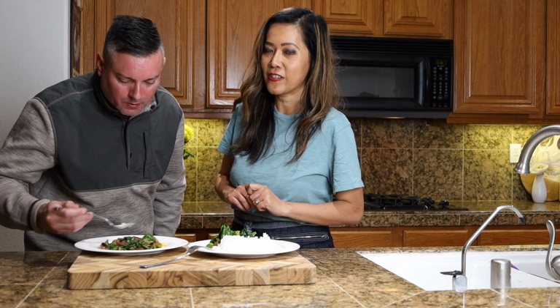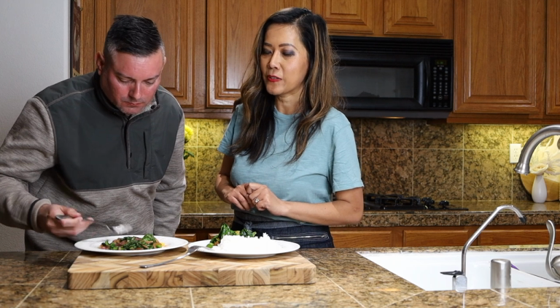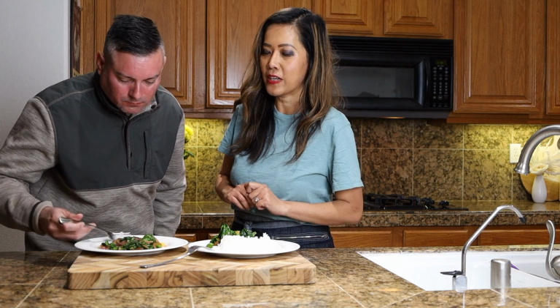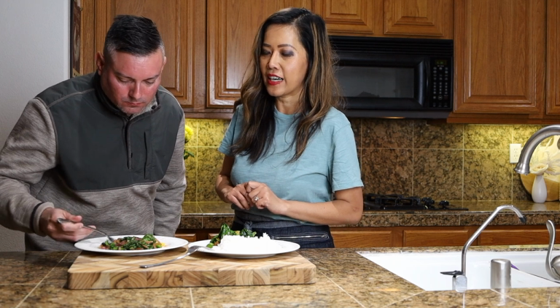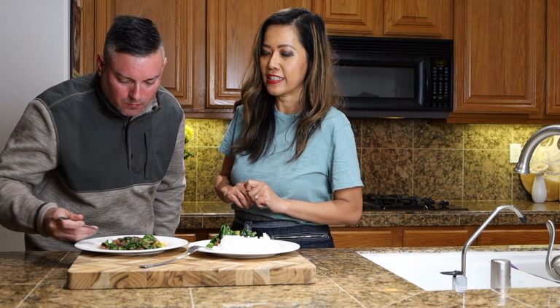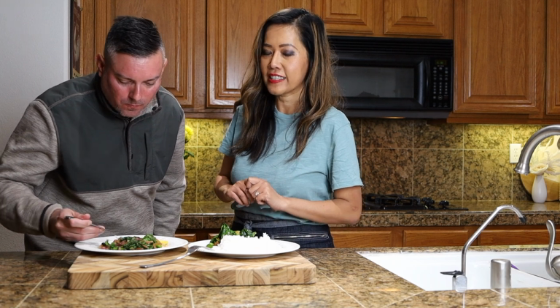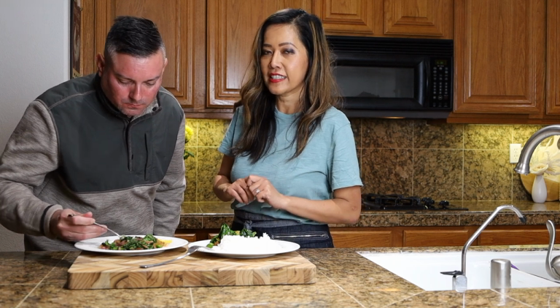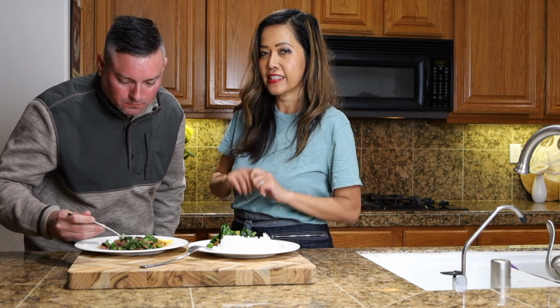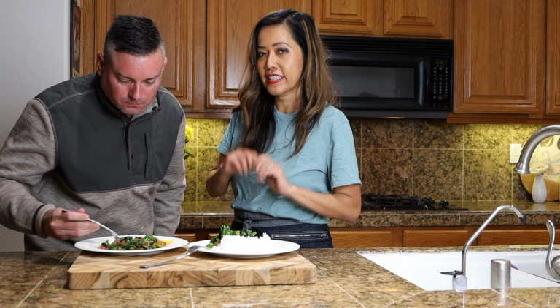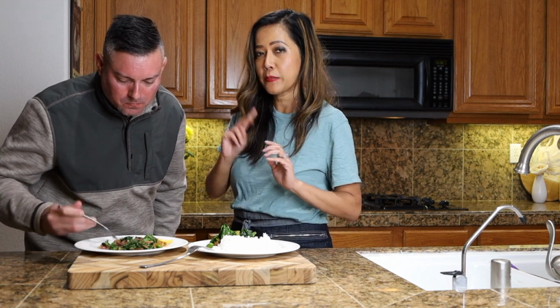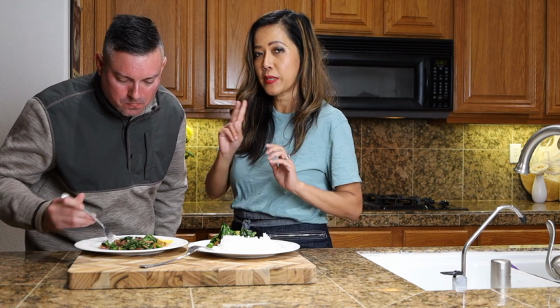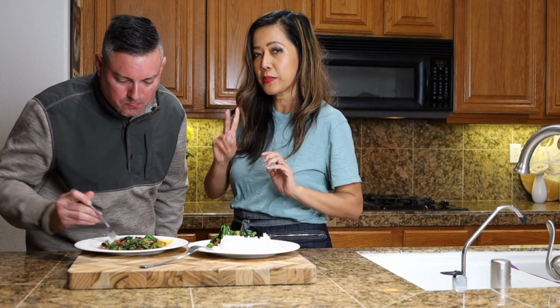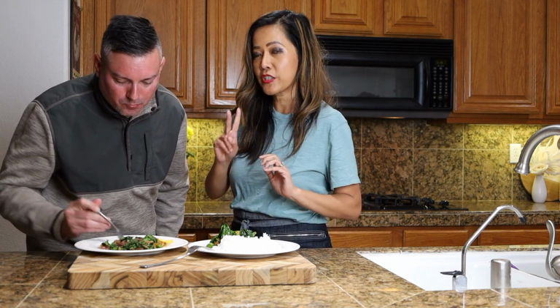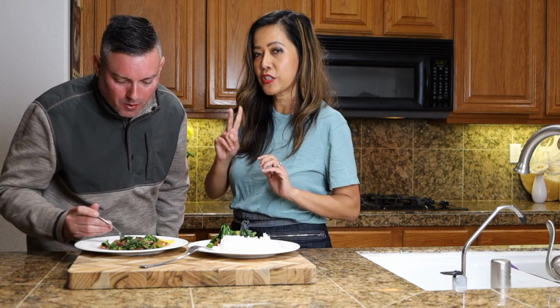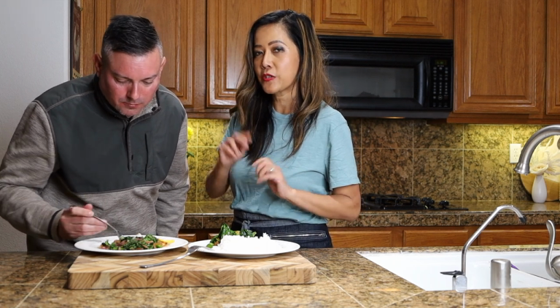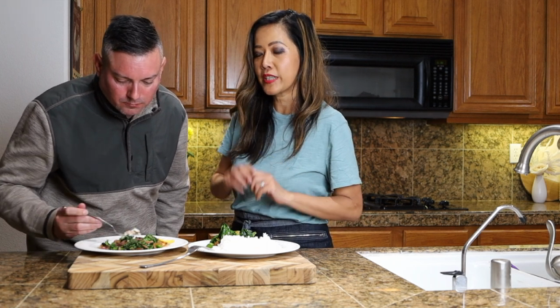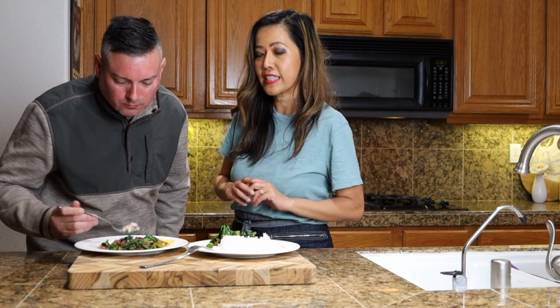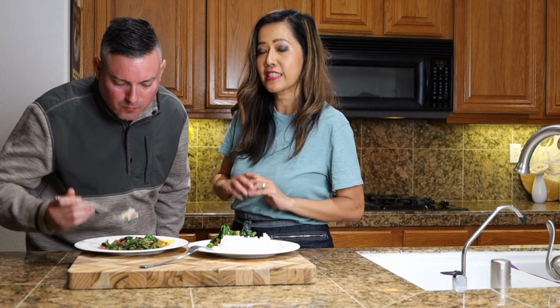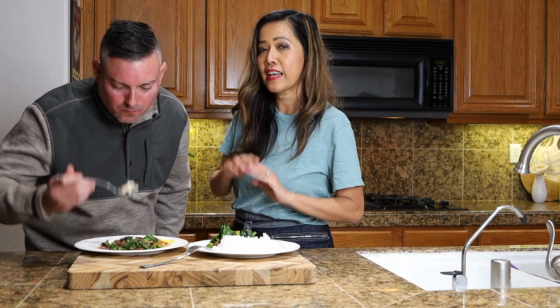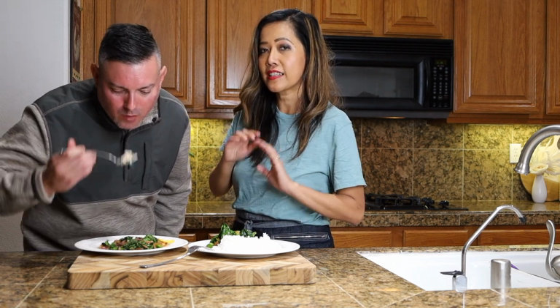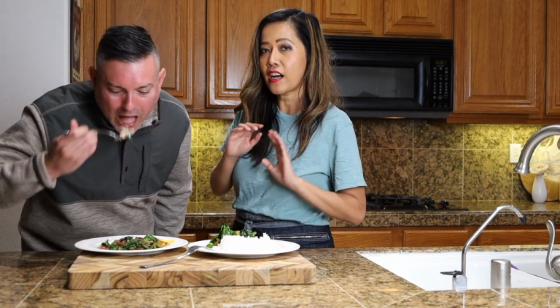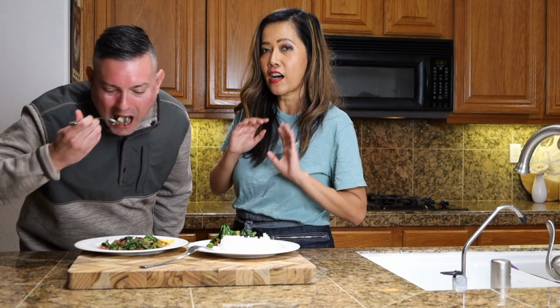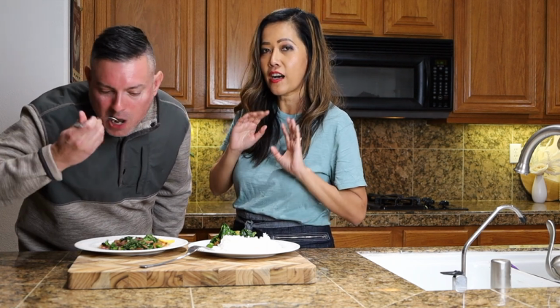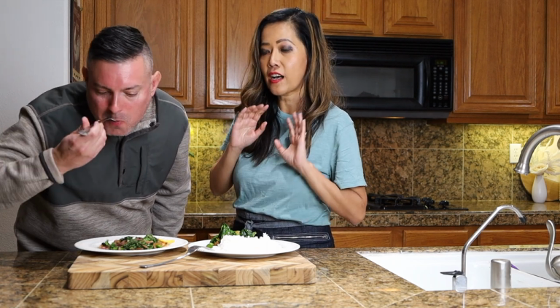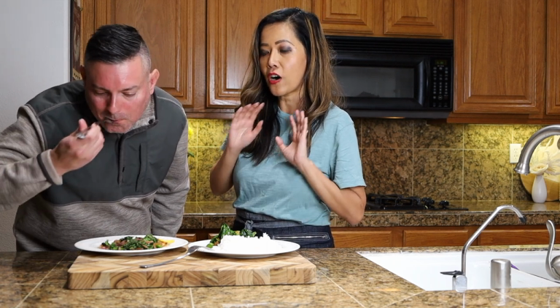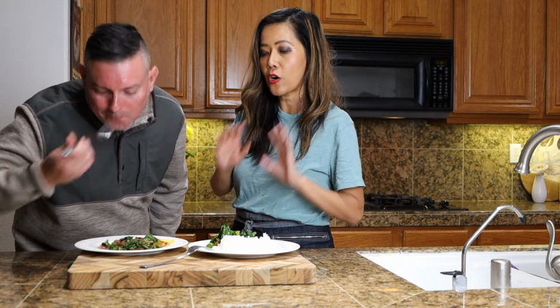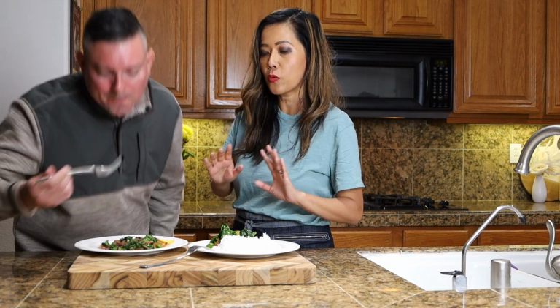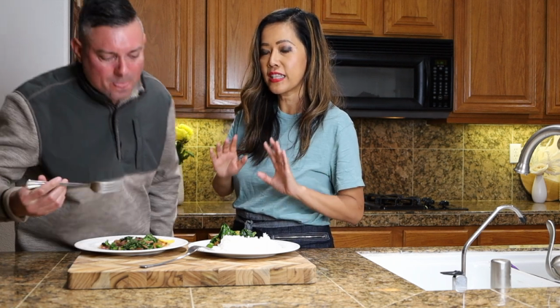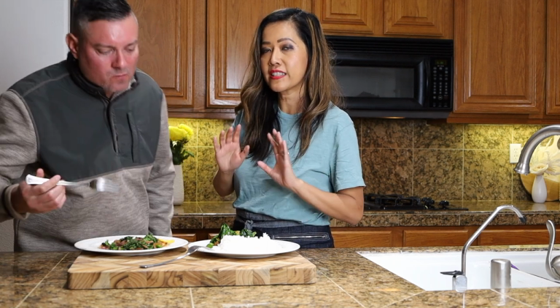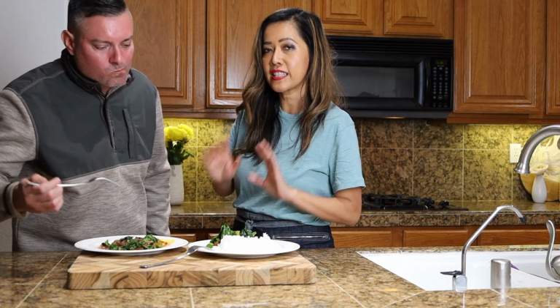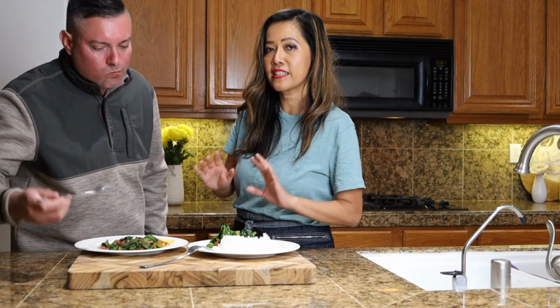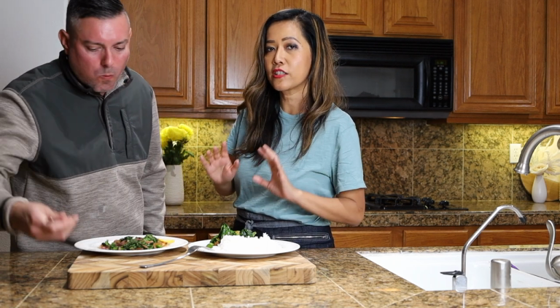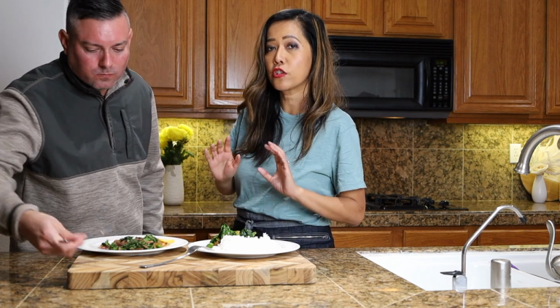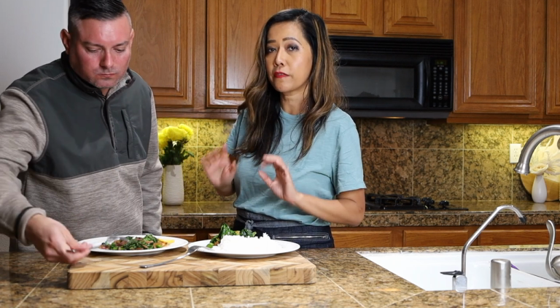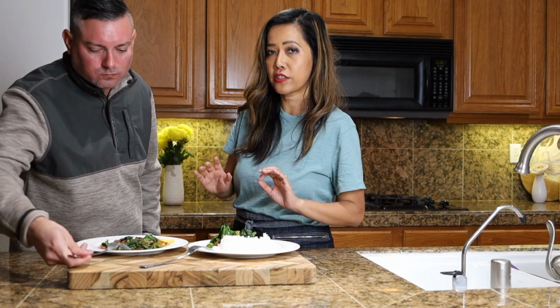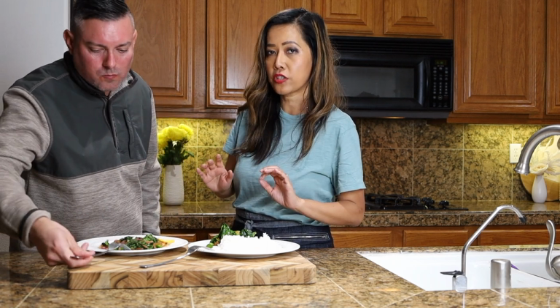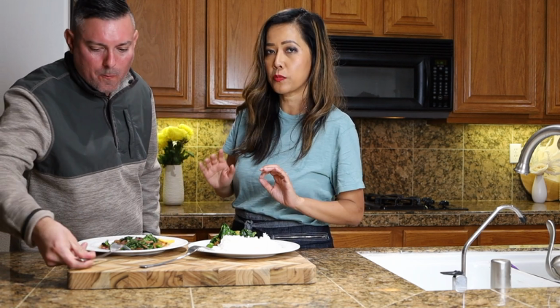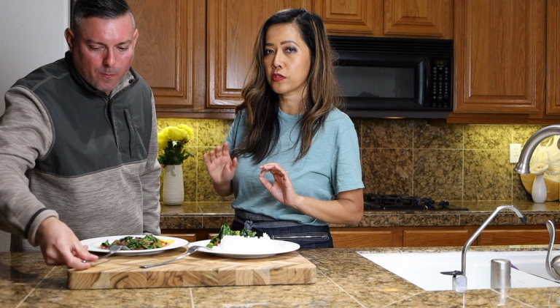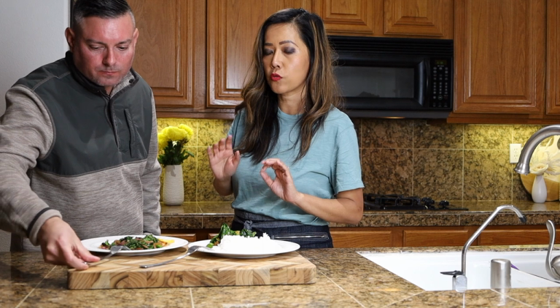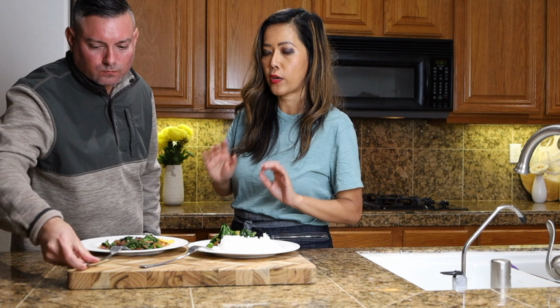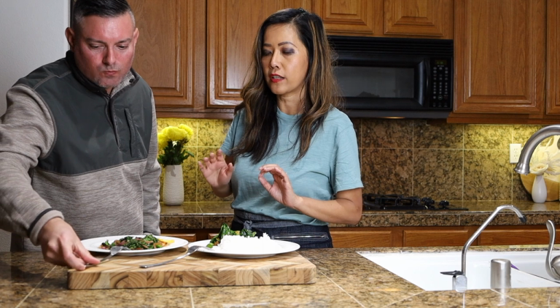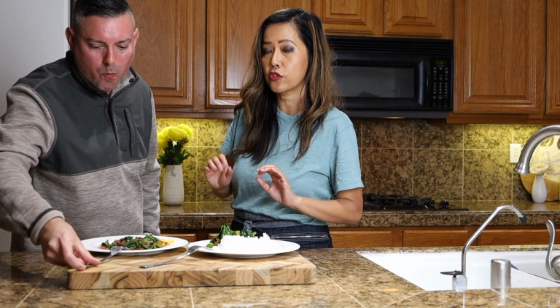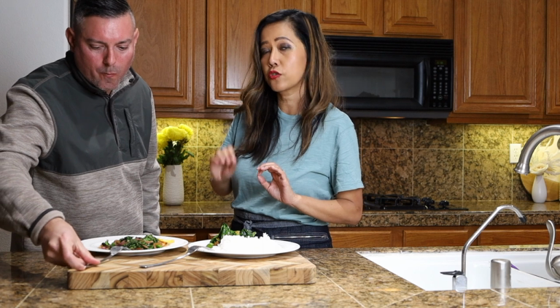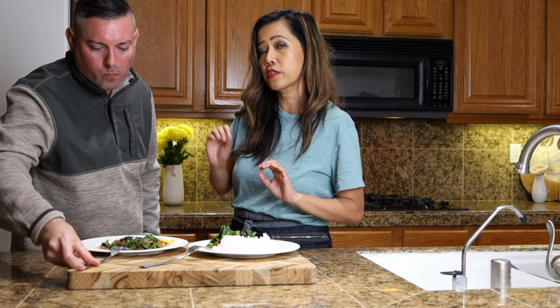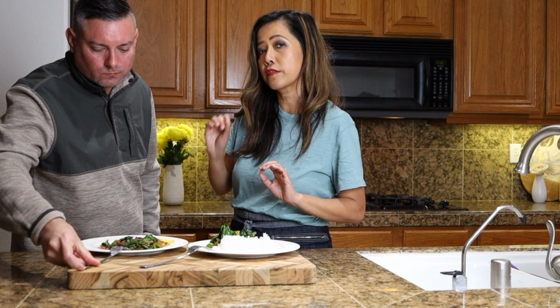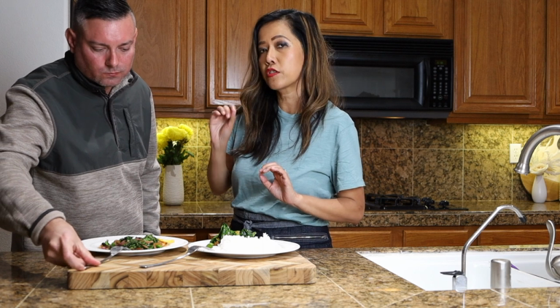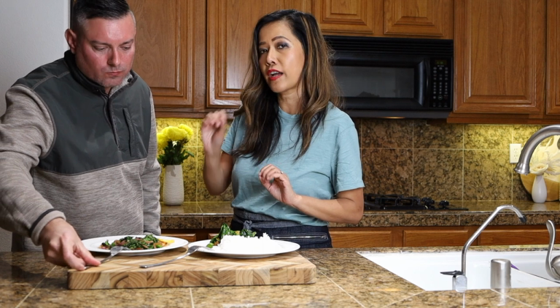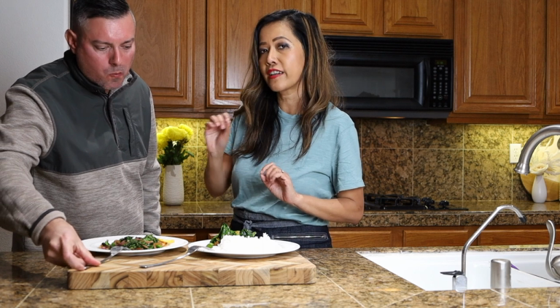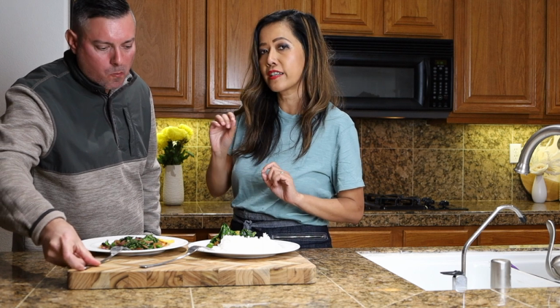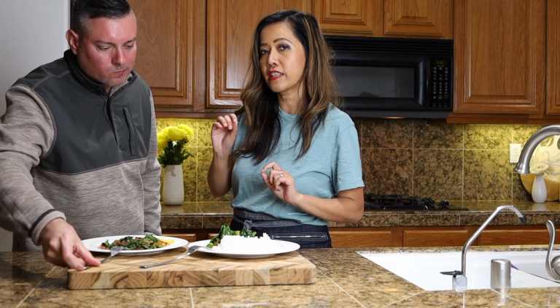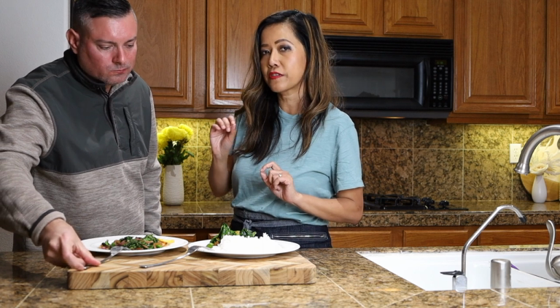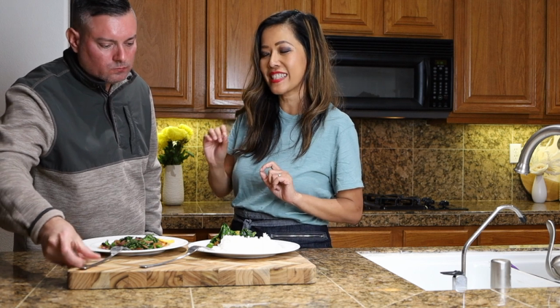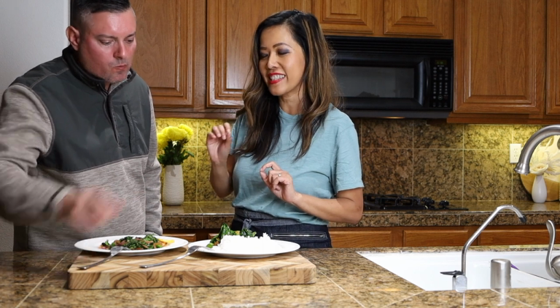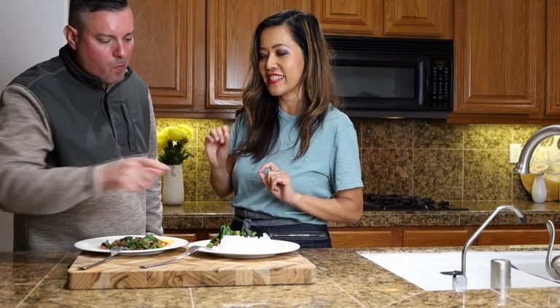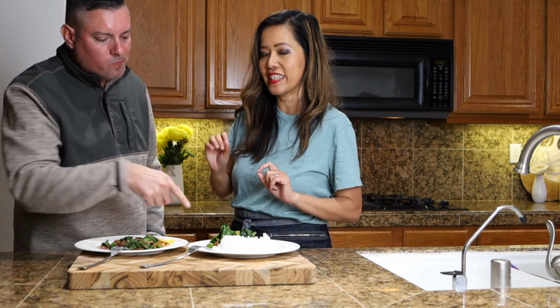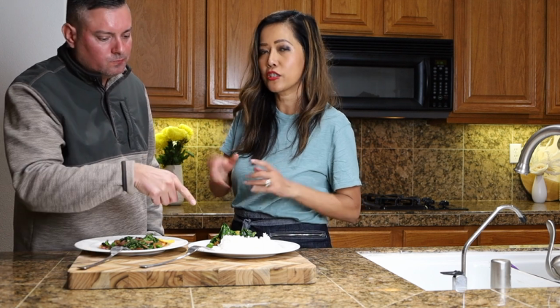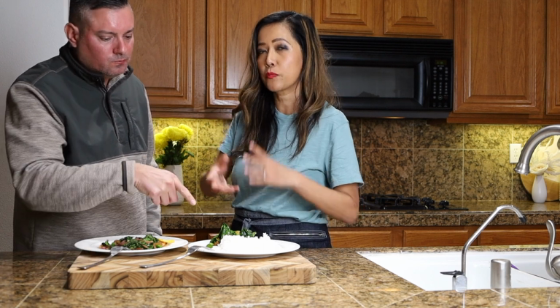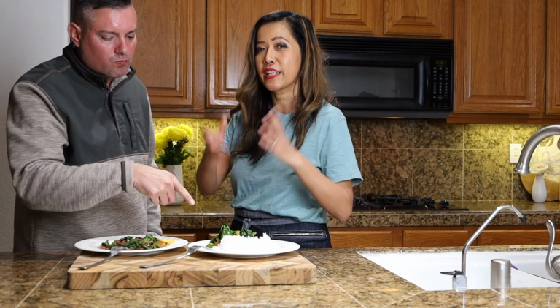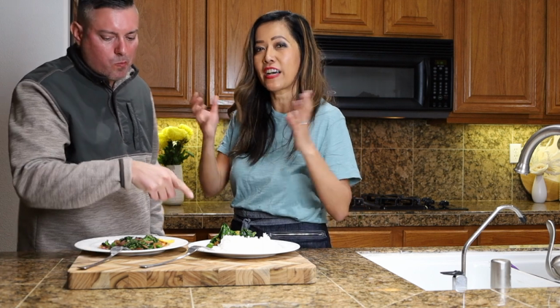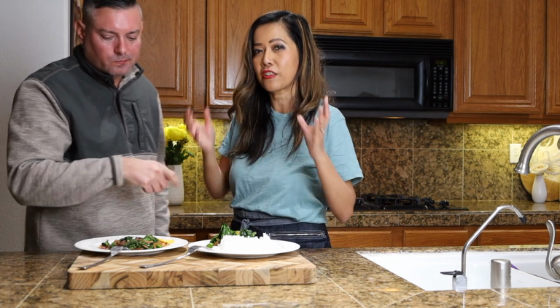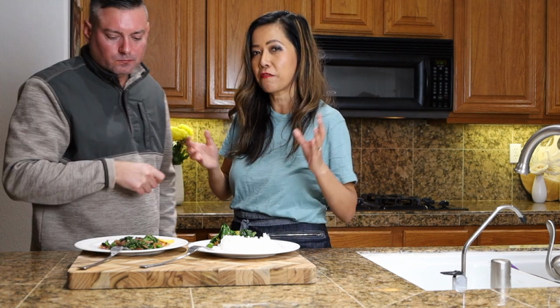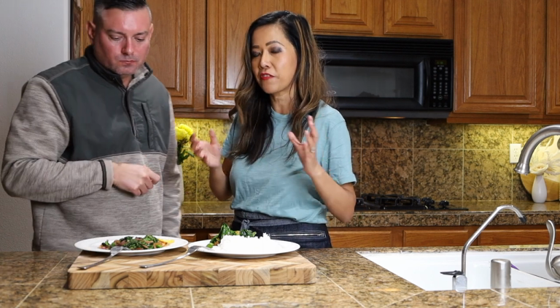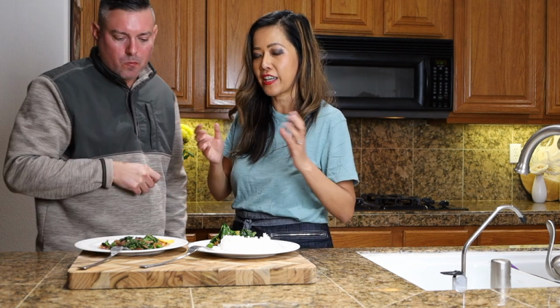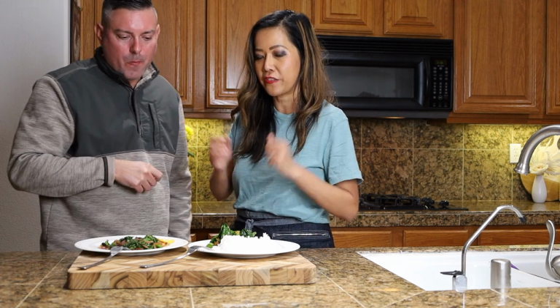Tip number two is always season your vegetables well. Use a variety of seasoning to bring out the flavor.